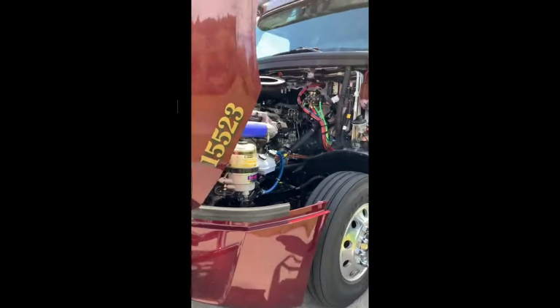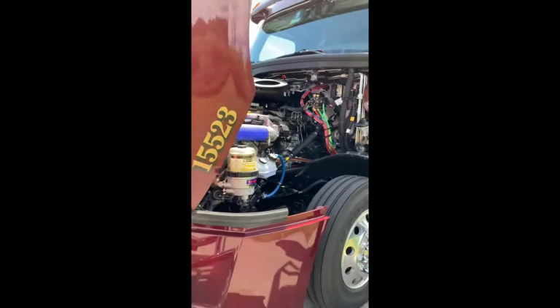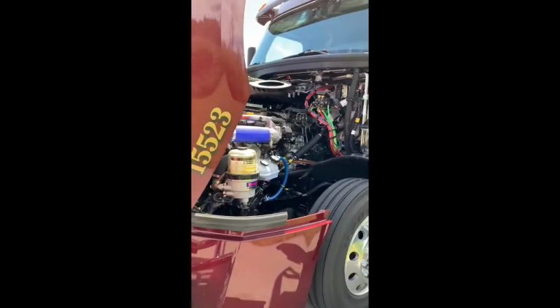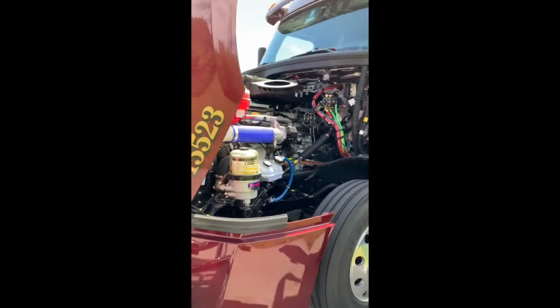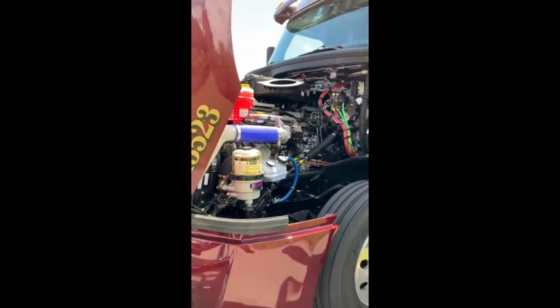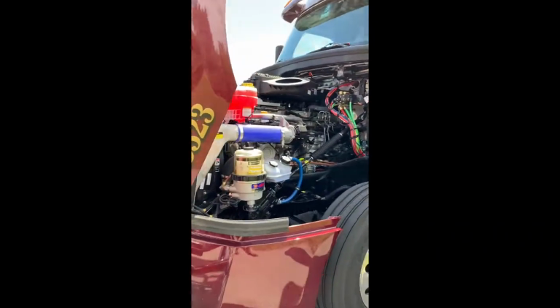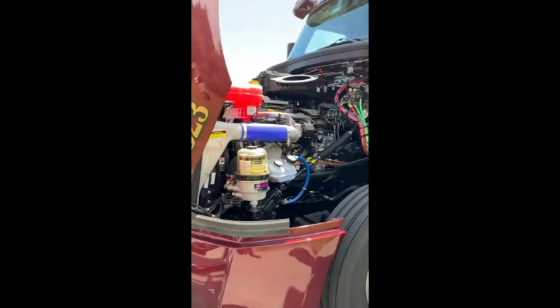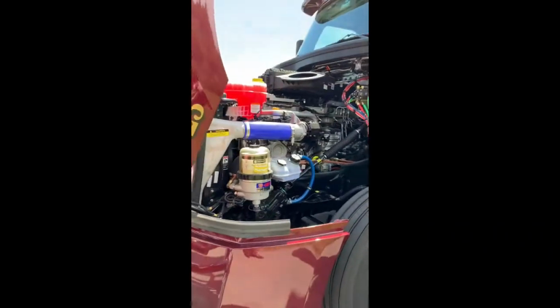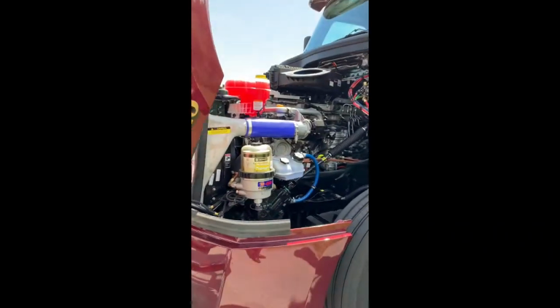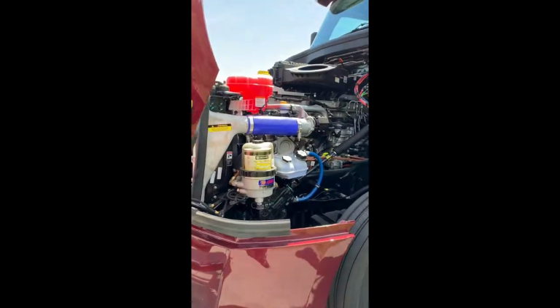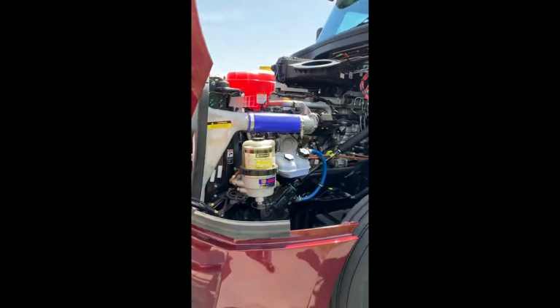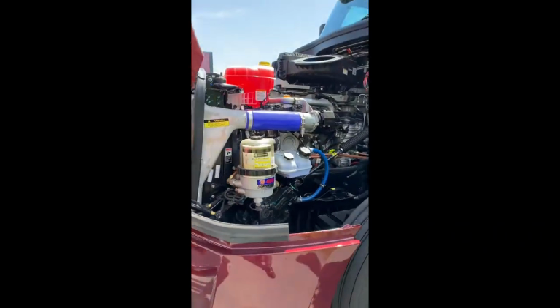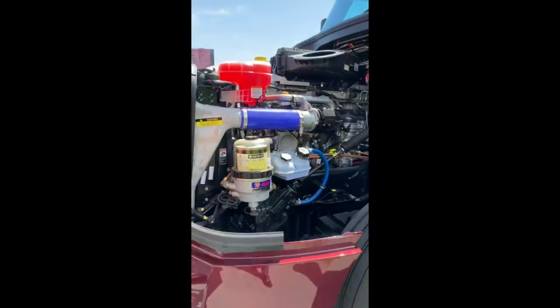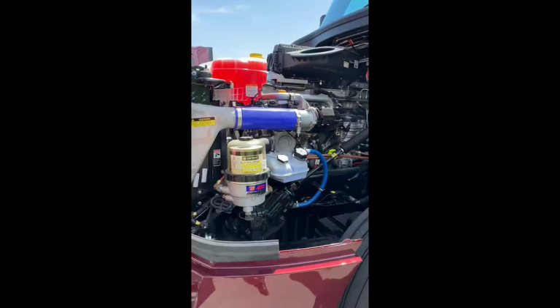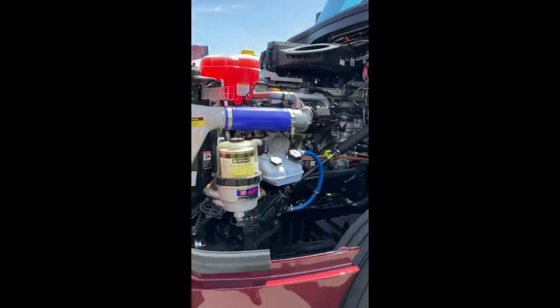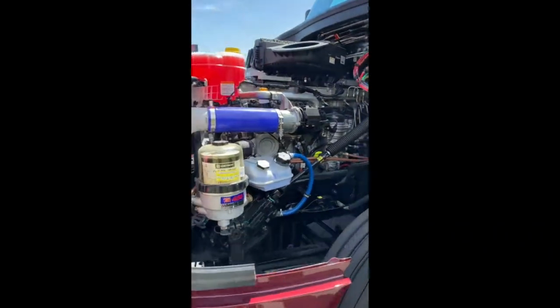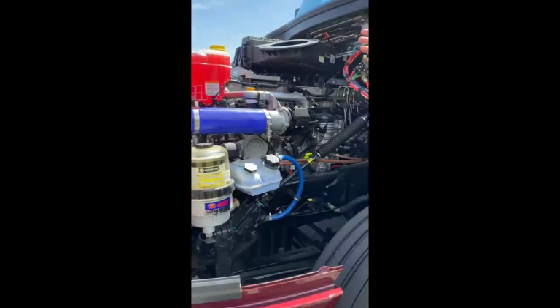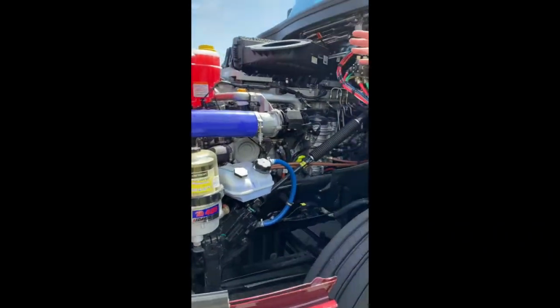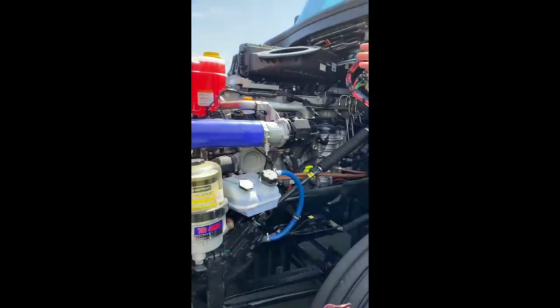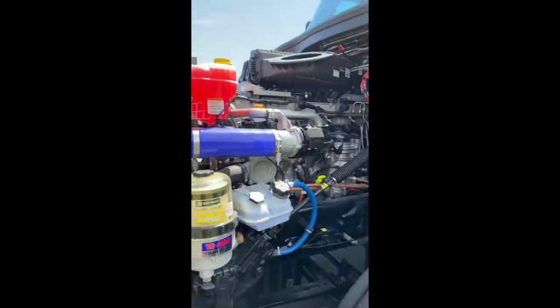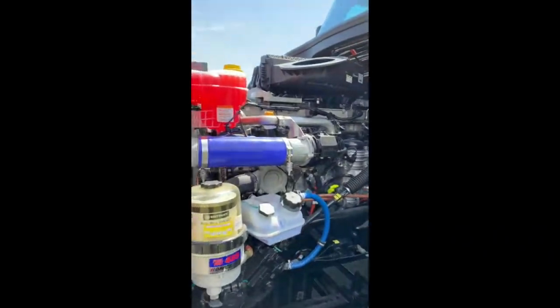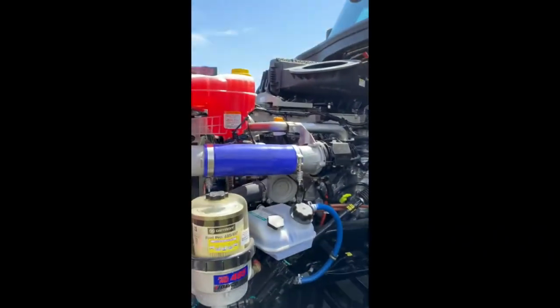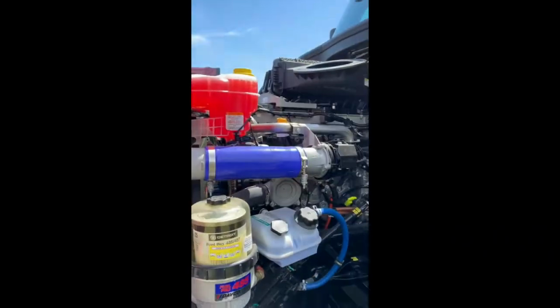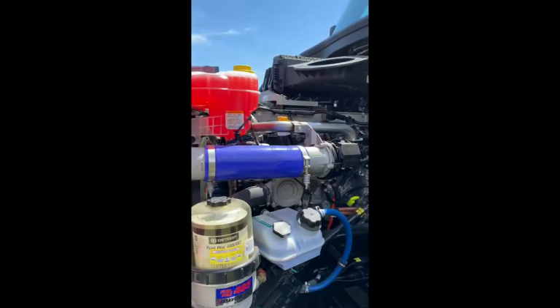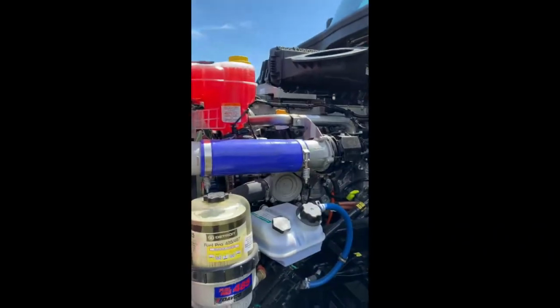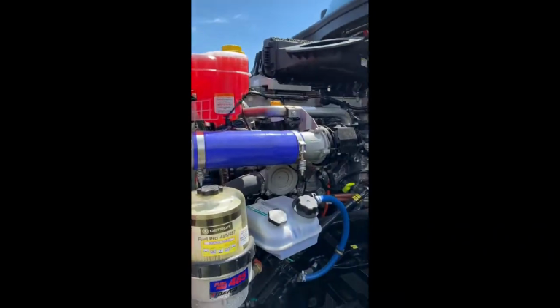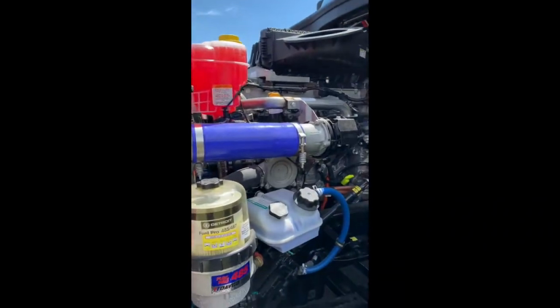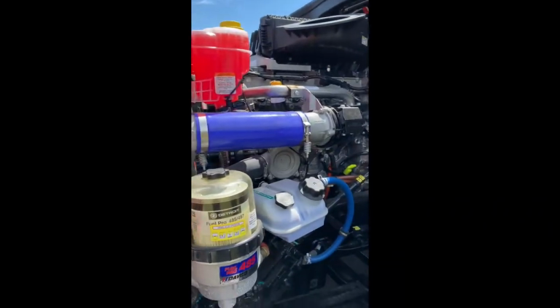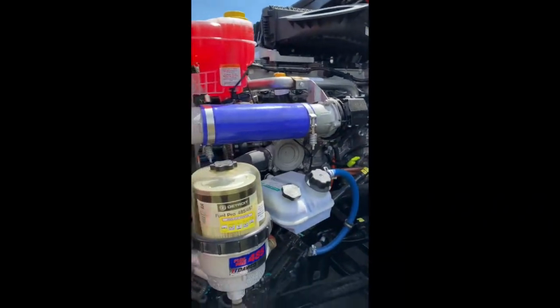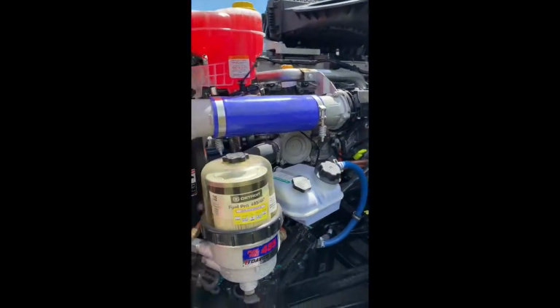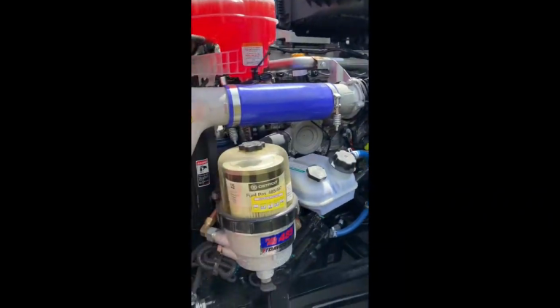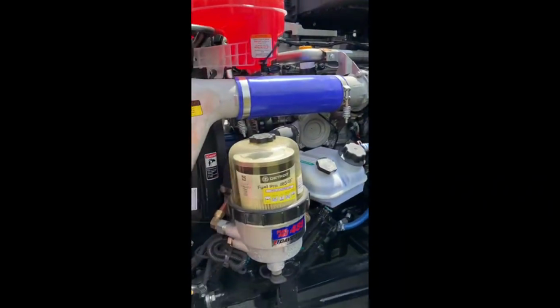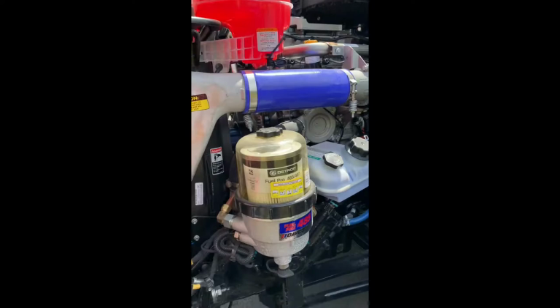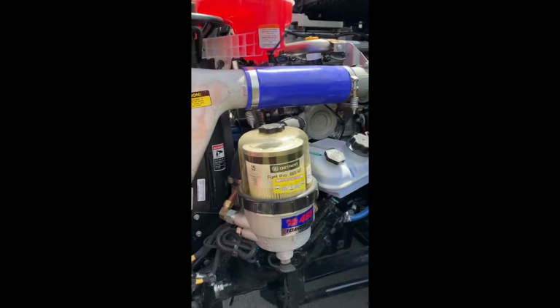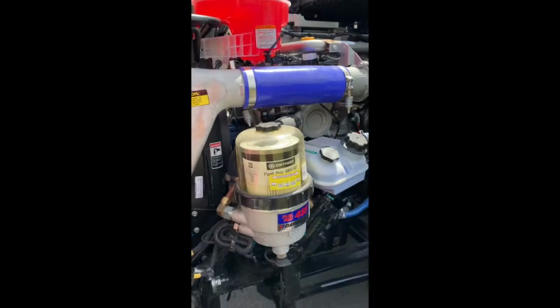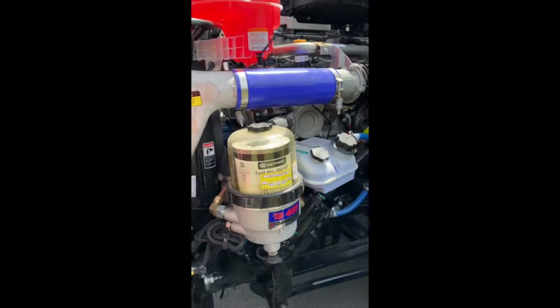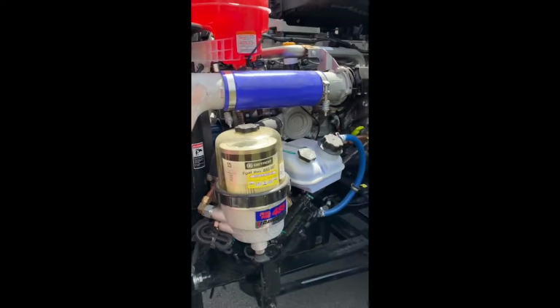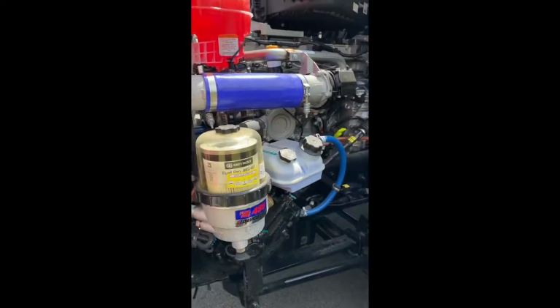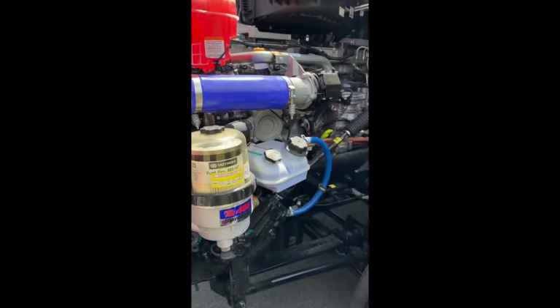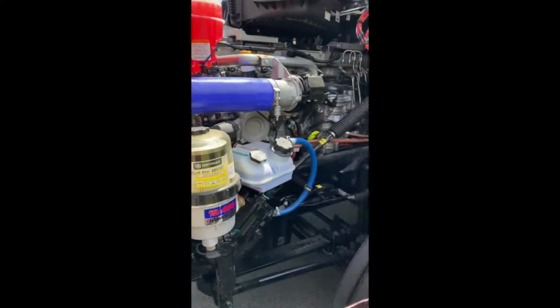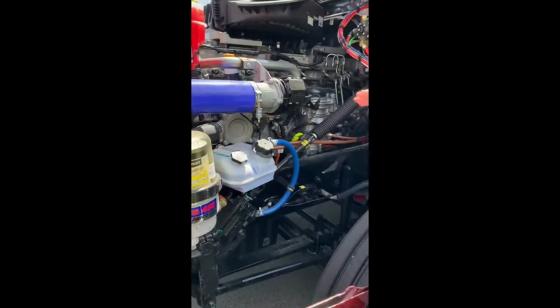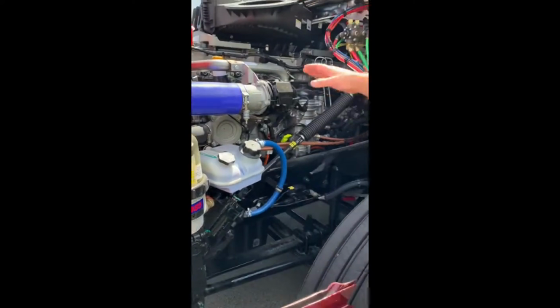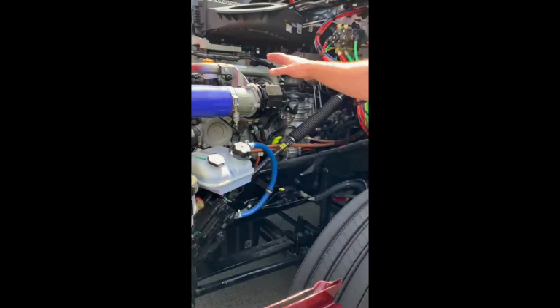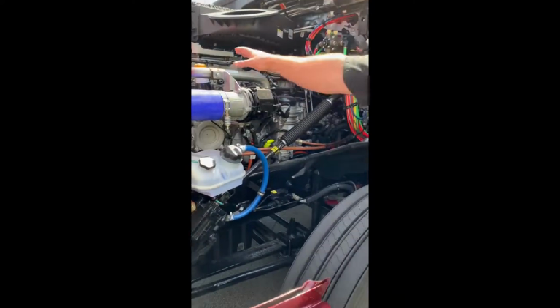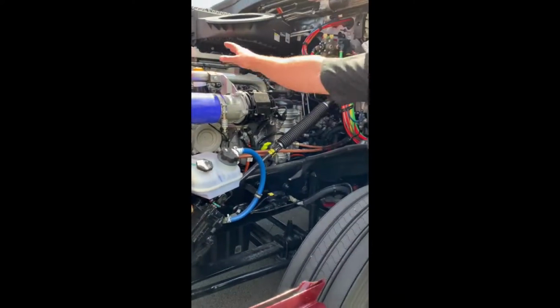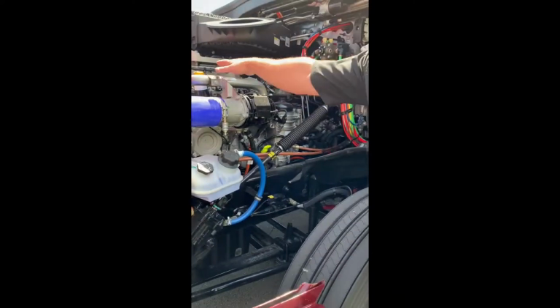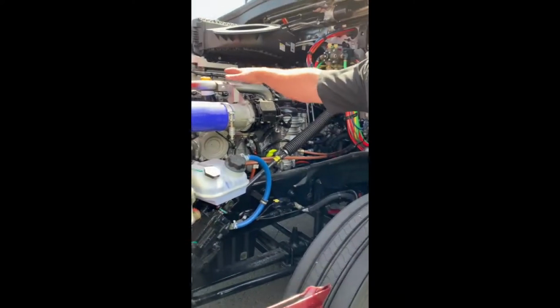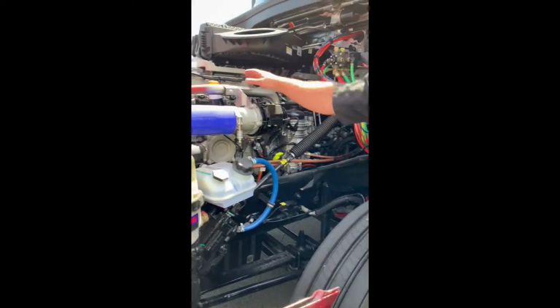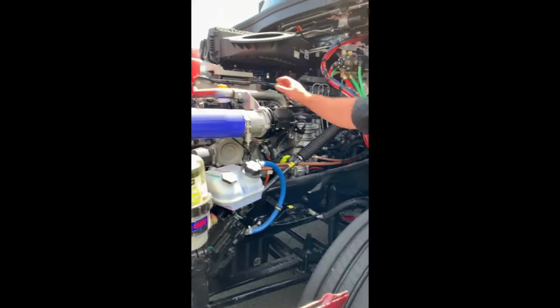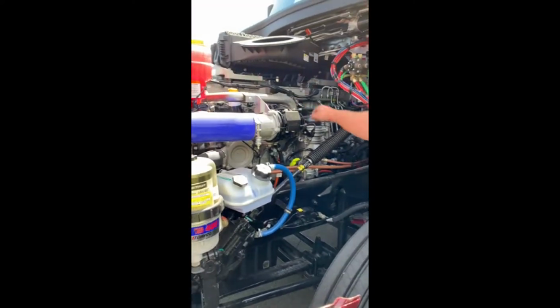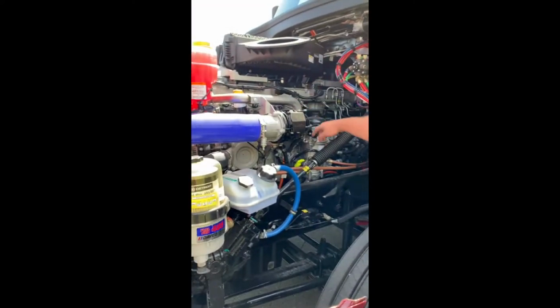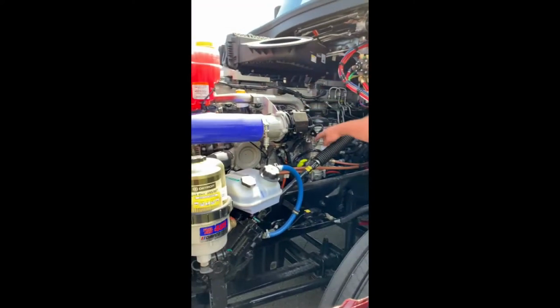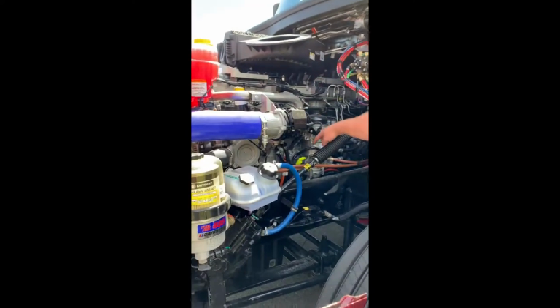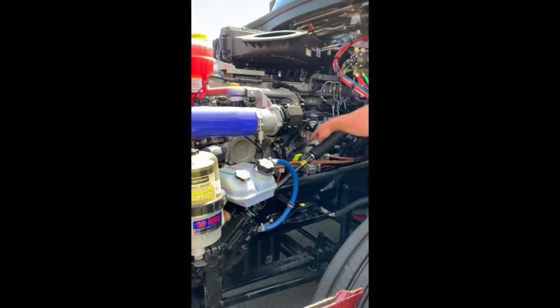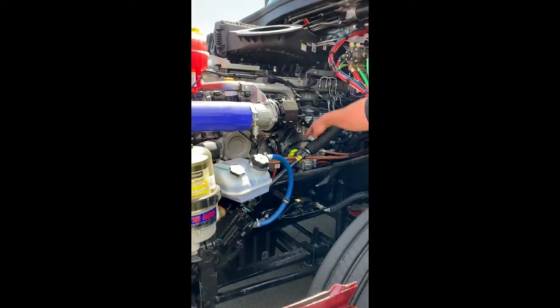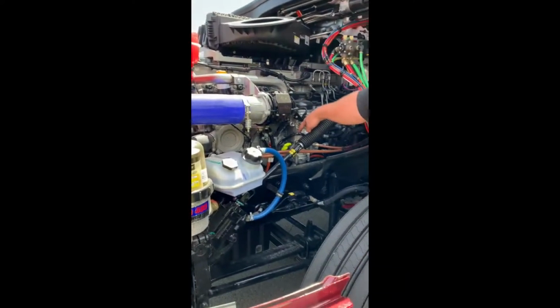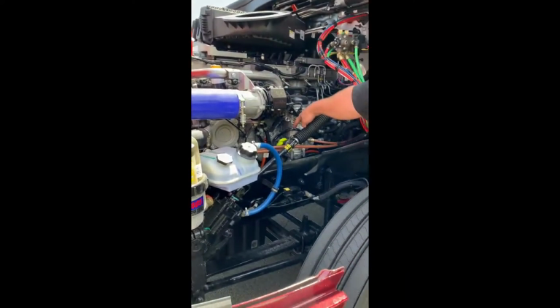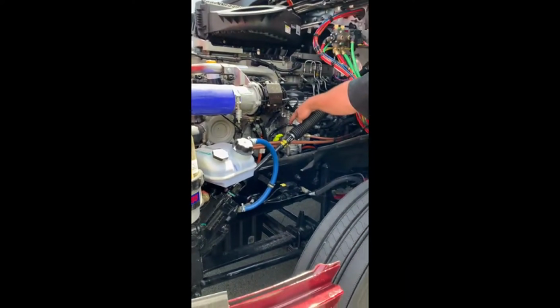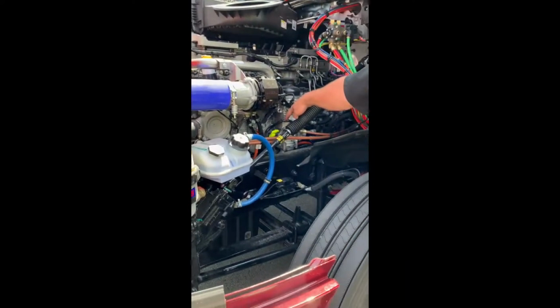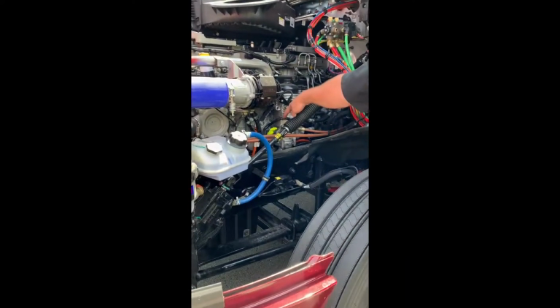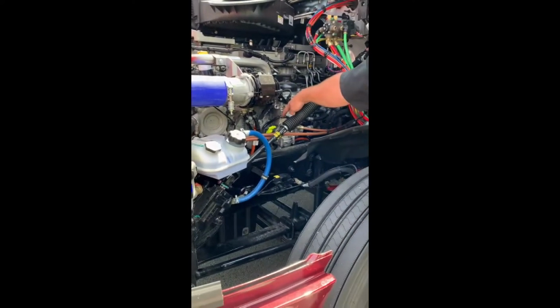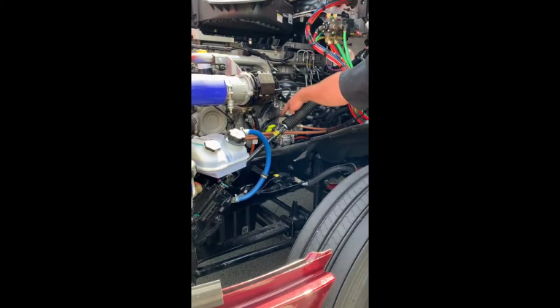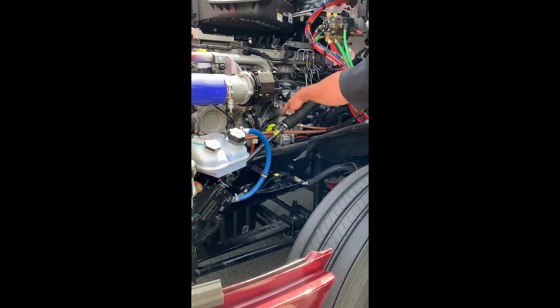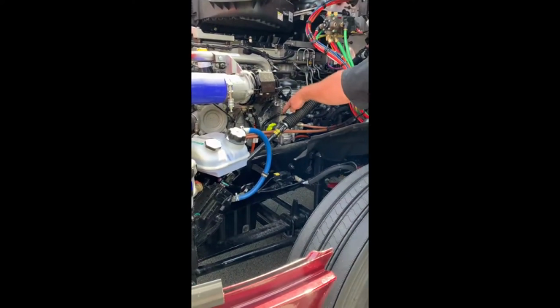On this side of the engine, there's a coolant reservoir, fuel filter, and power steering. The oil fill cap is here and the dipstick is down here.